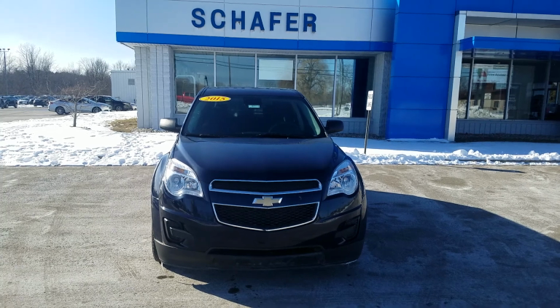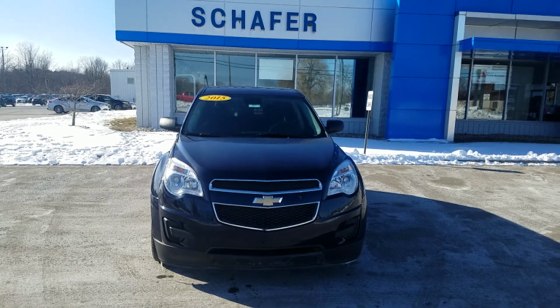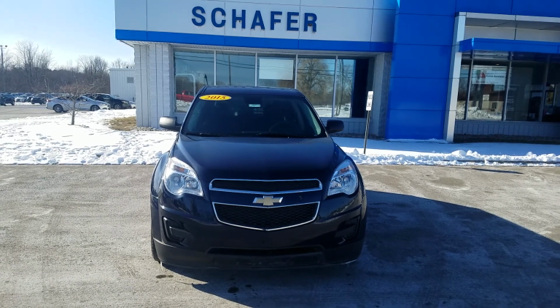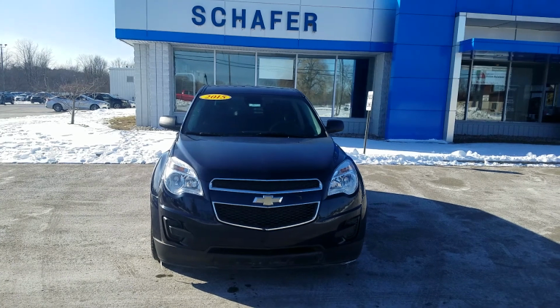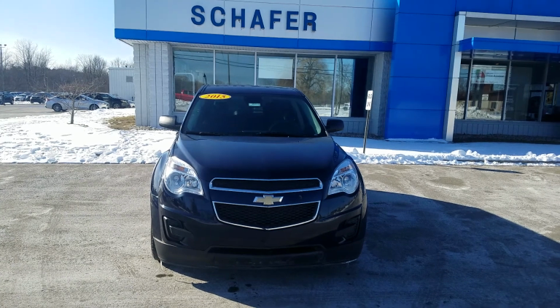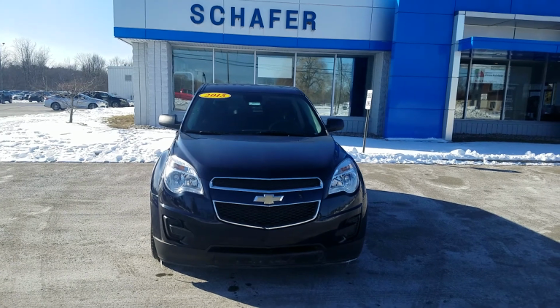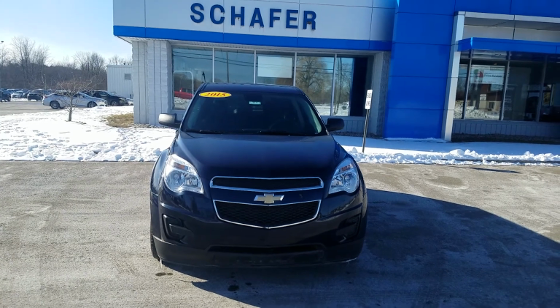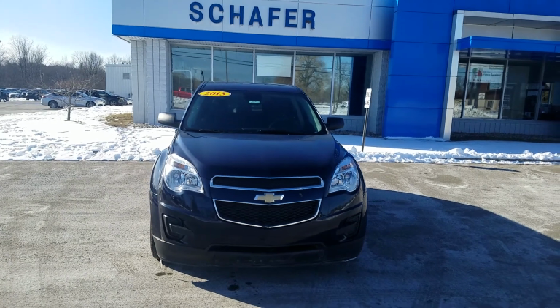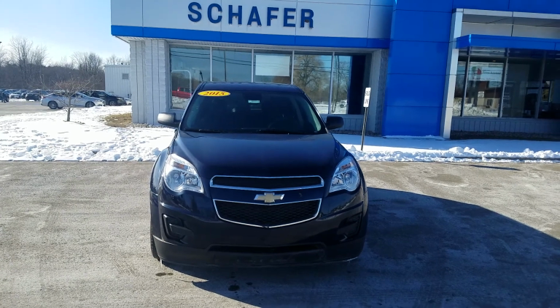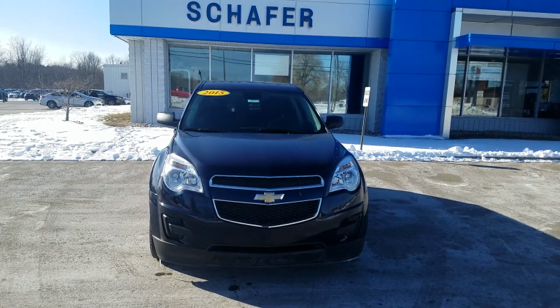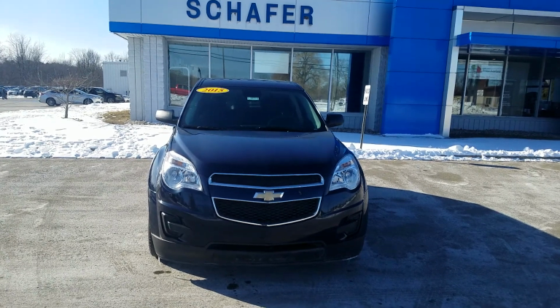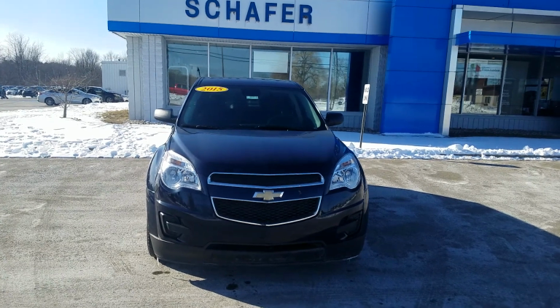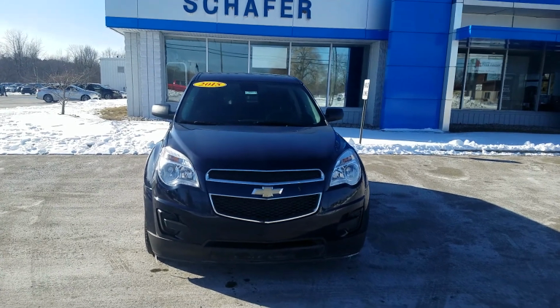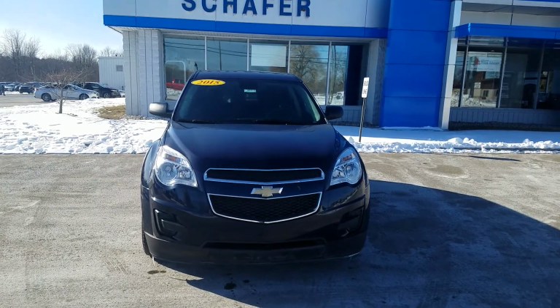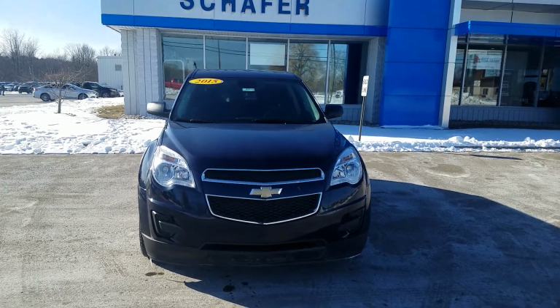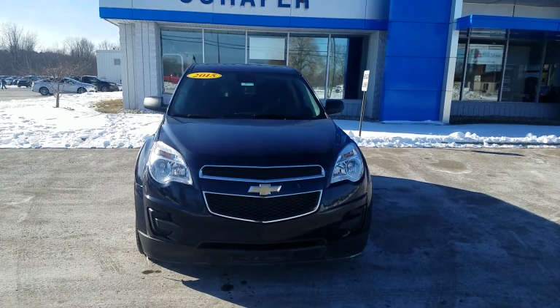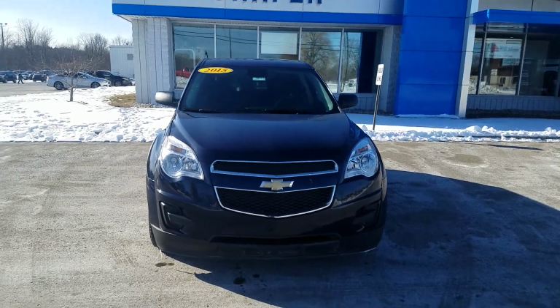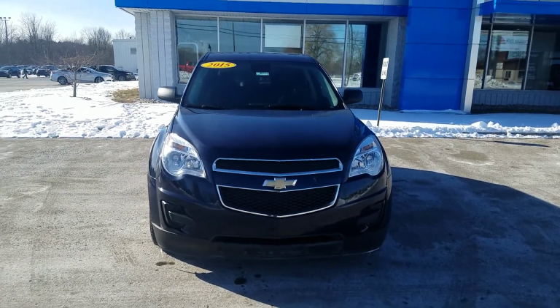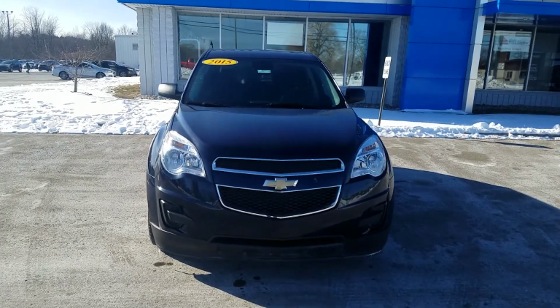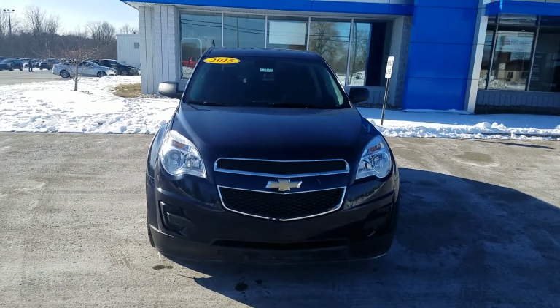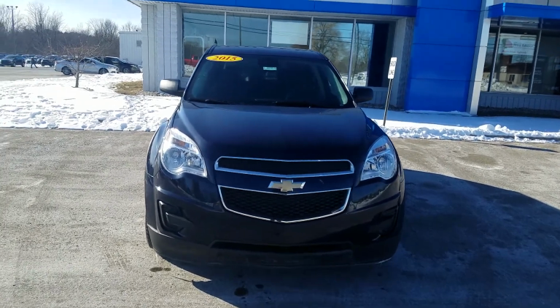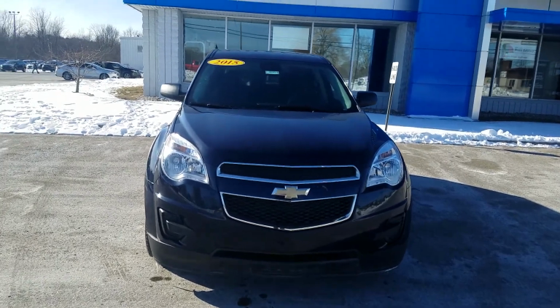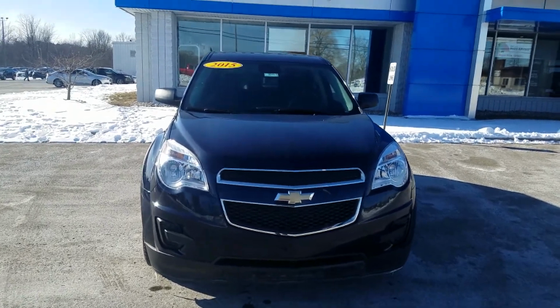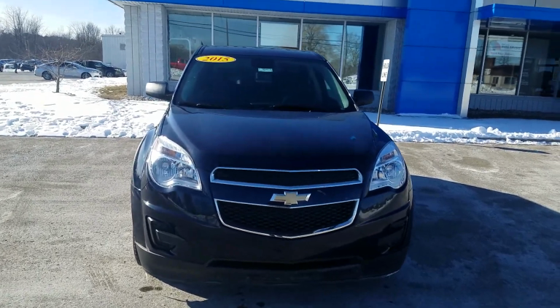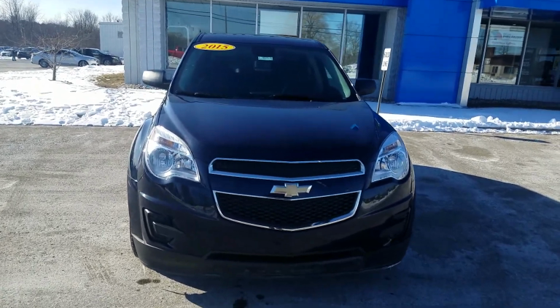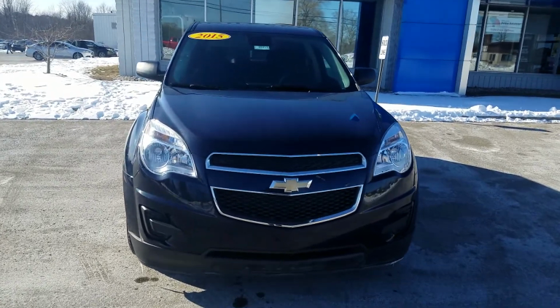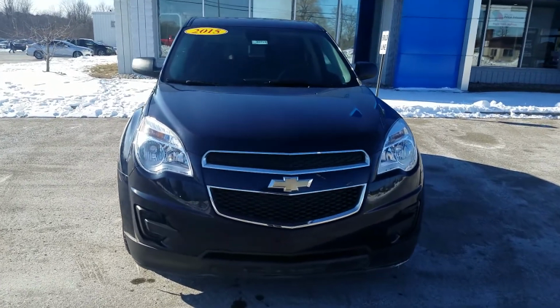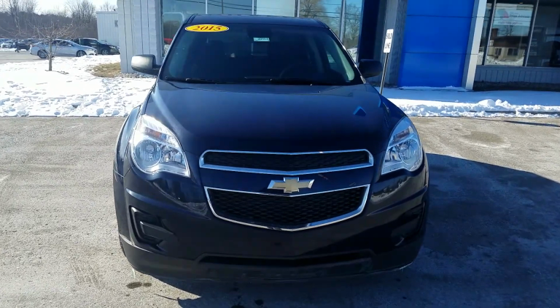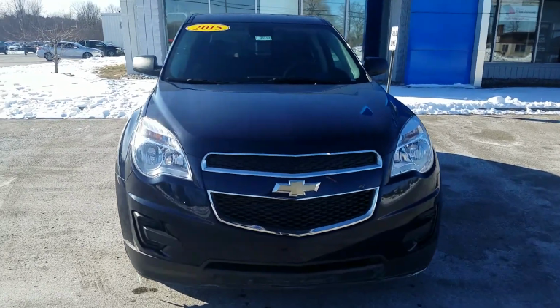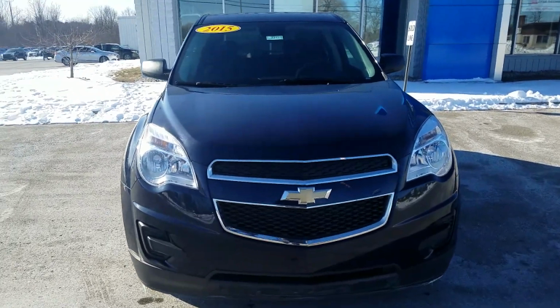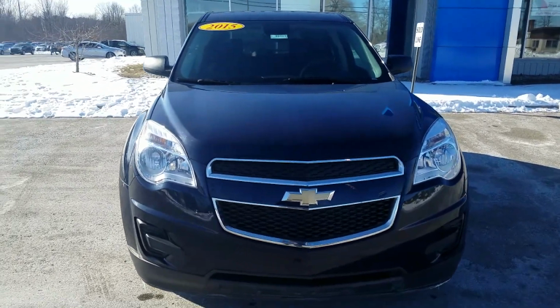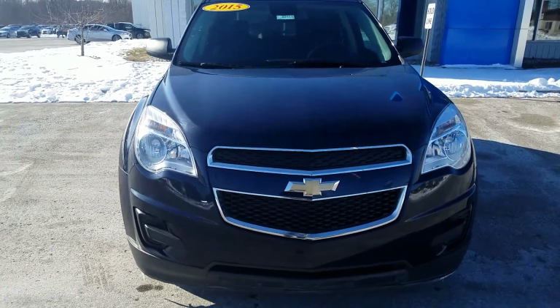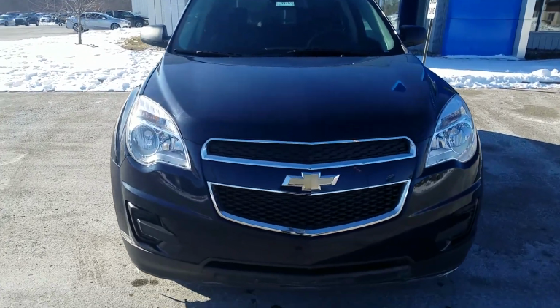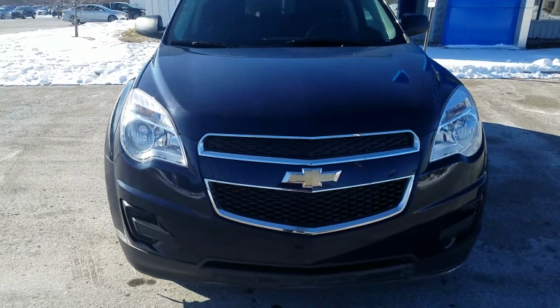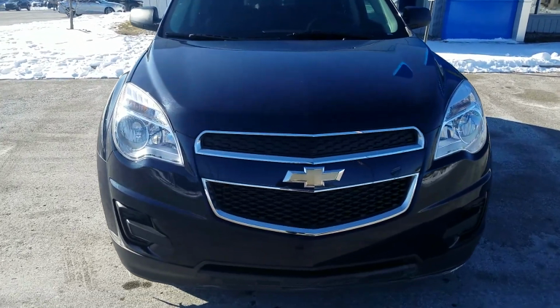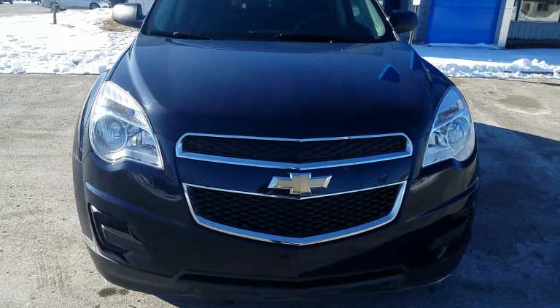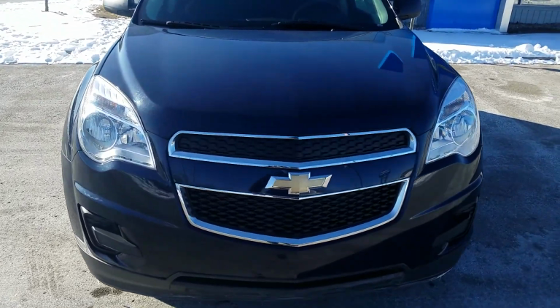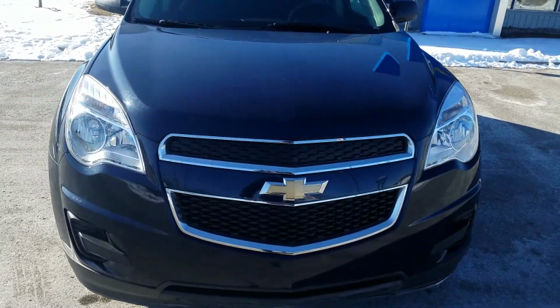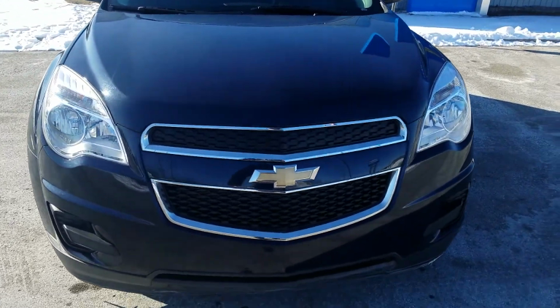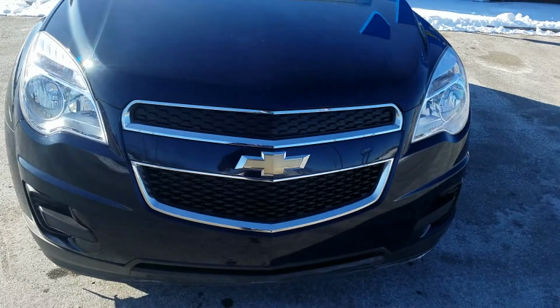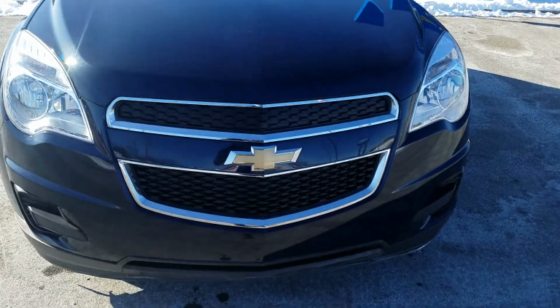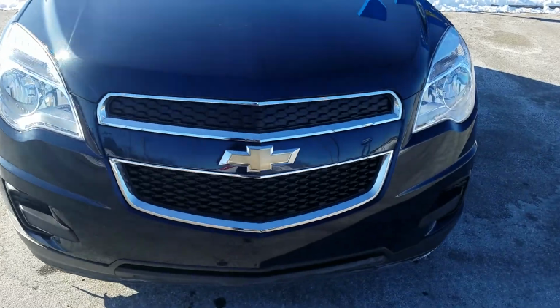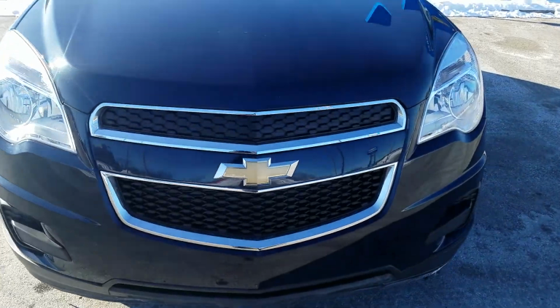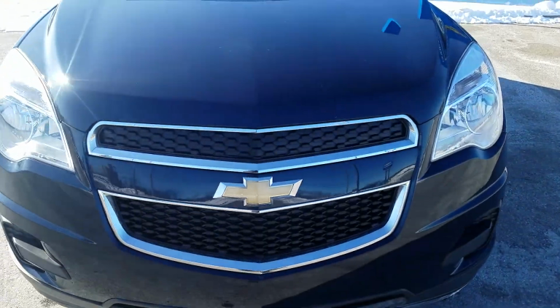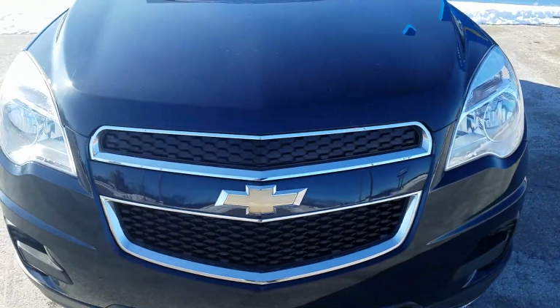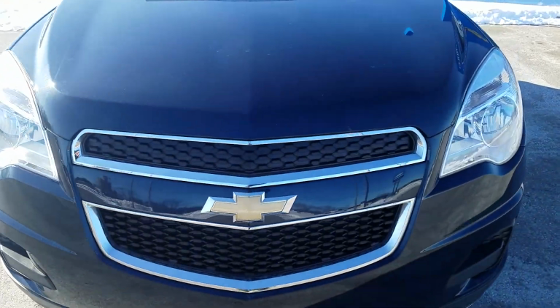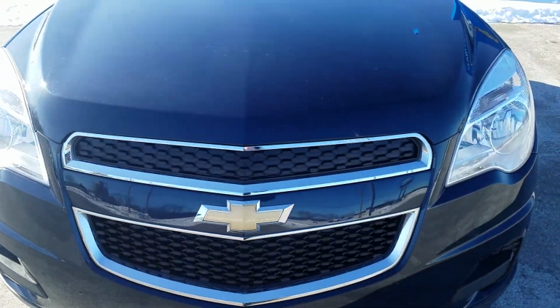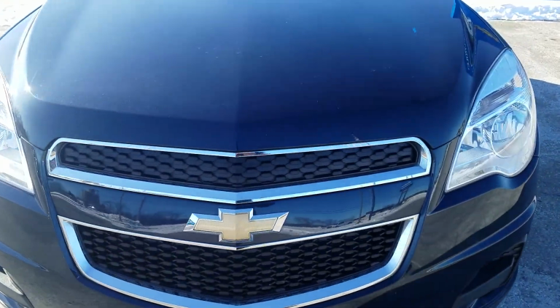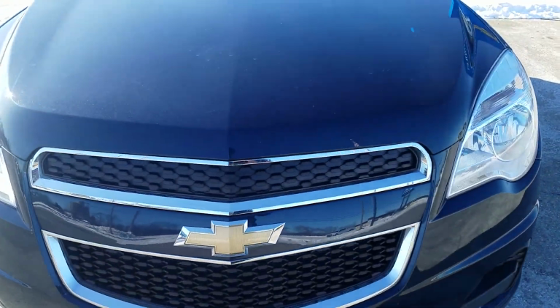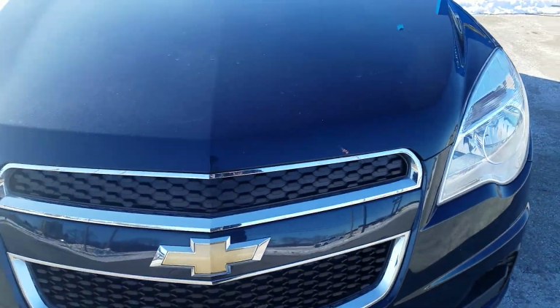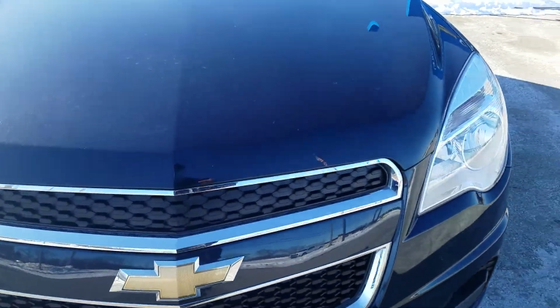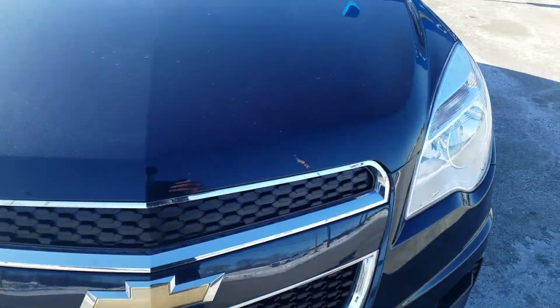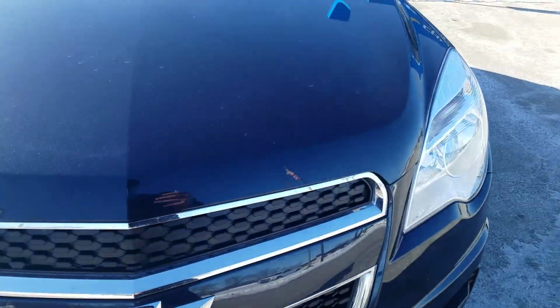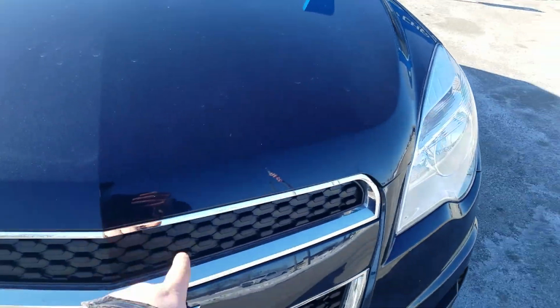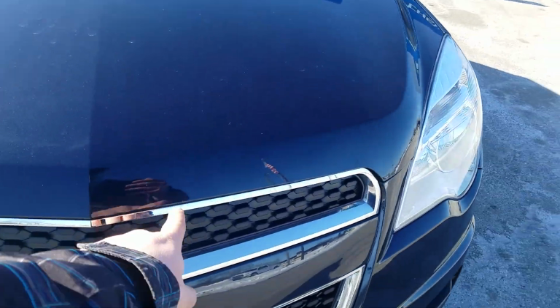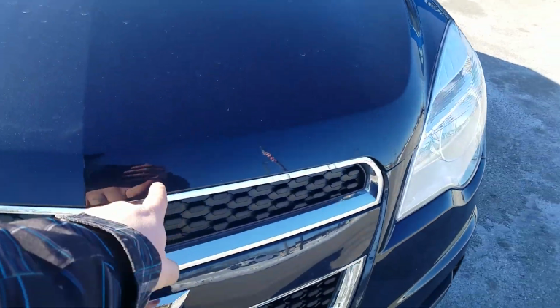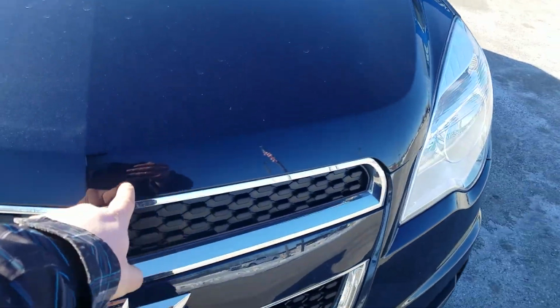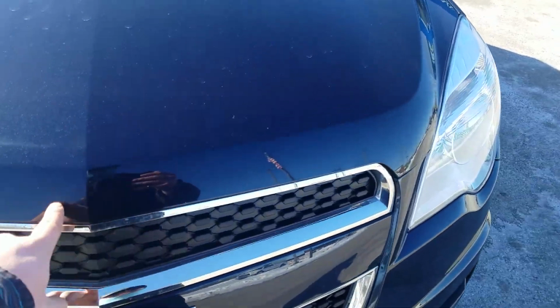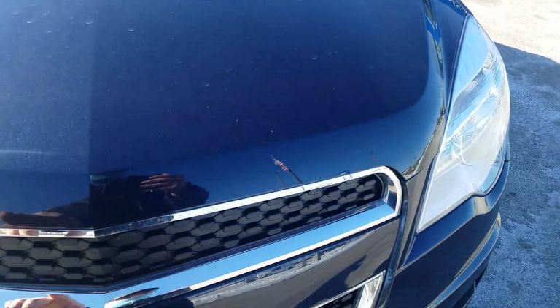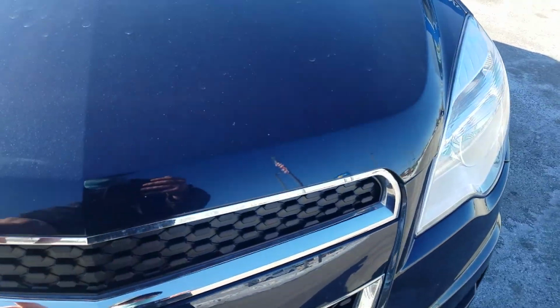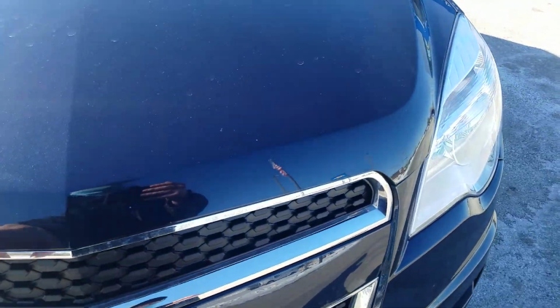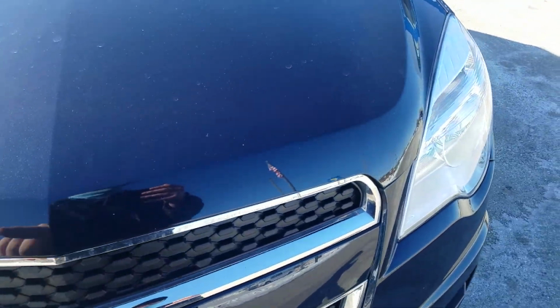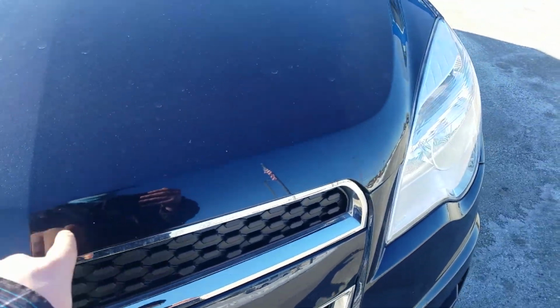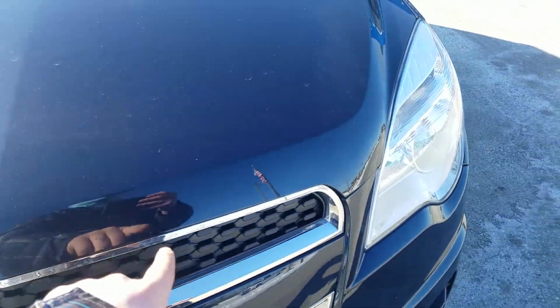This is Cade from Chafe Chevrolet here to share the video of this 2015 Chevy Equinox. There are some rock chips right on the front of the hood.